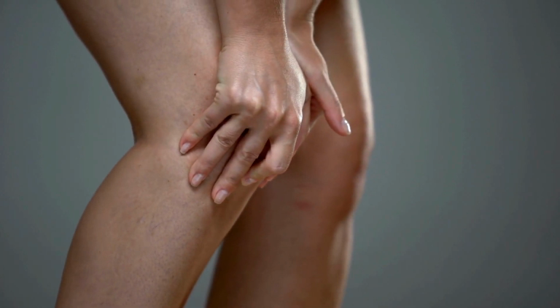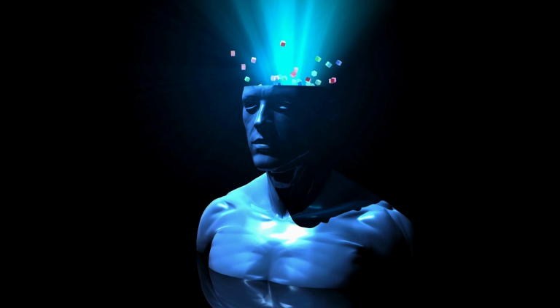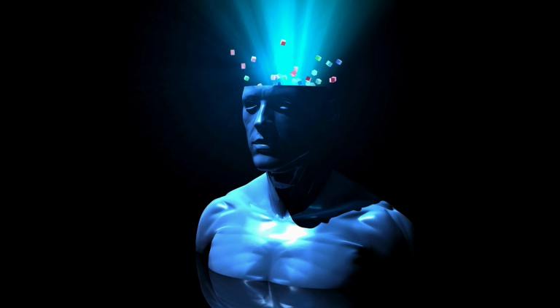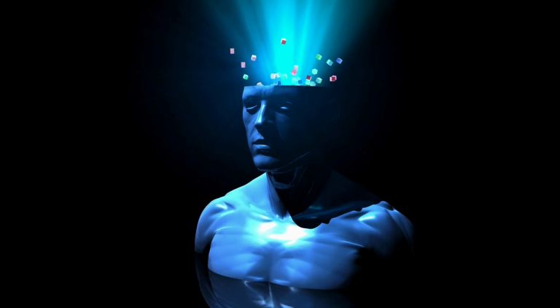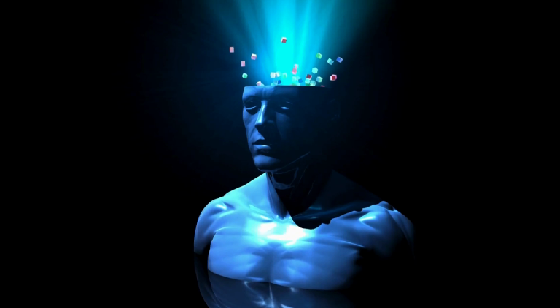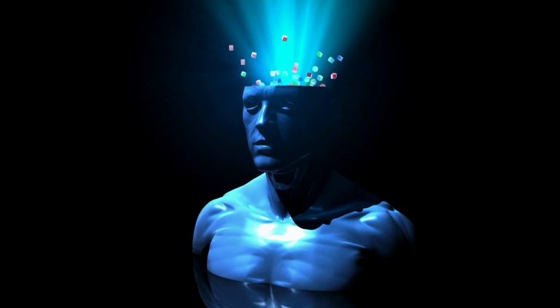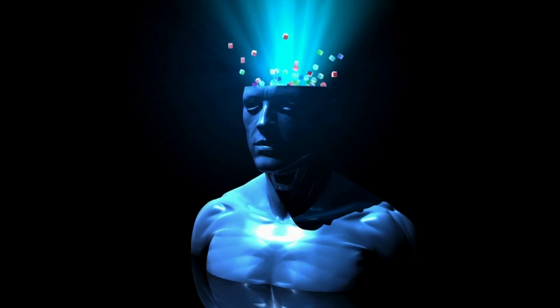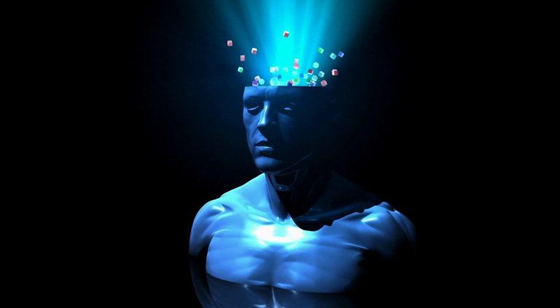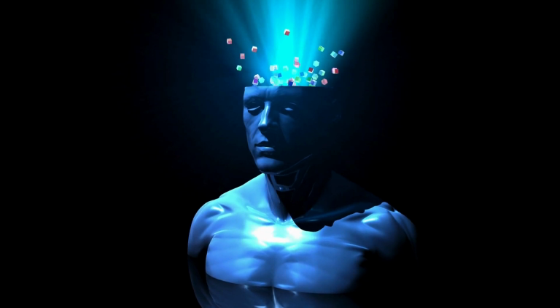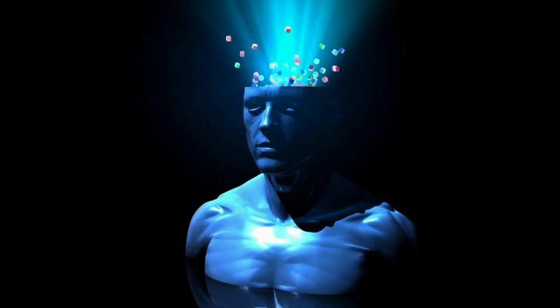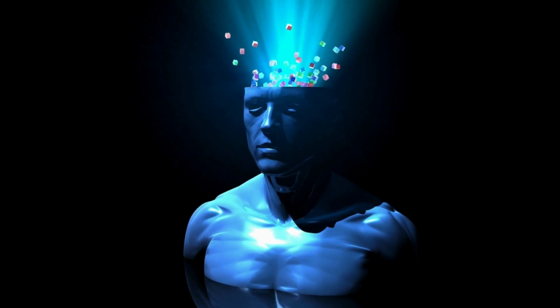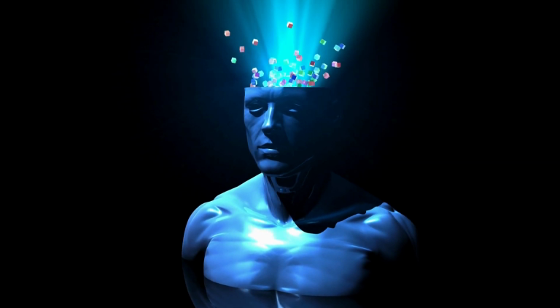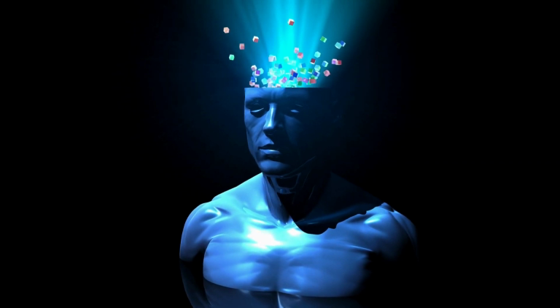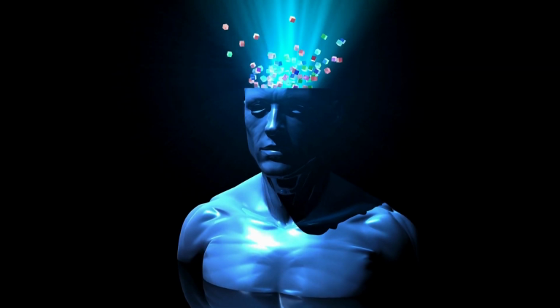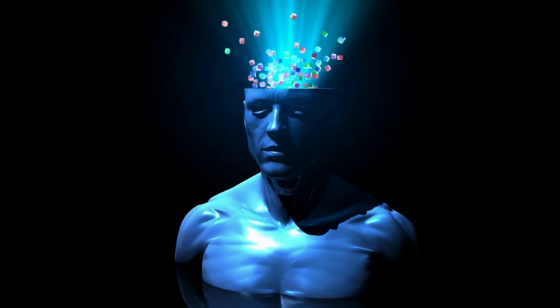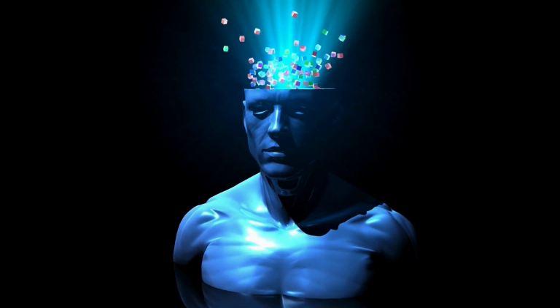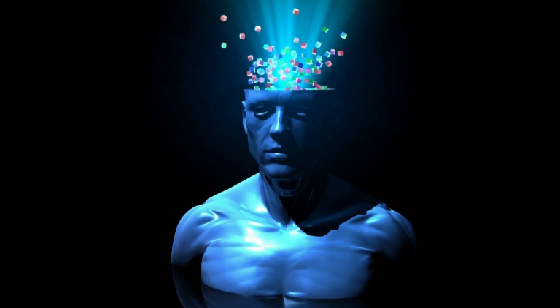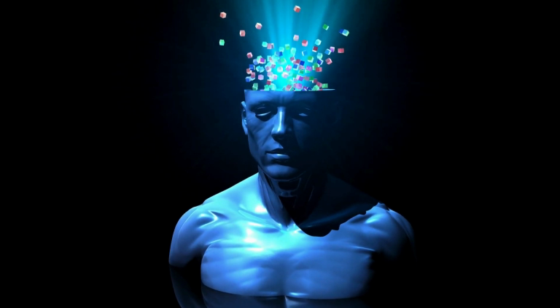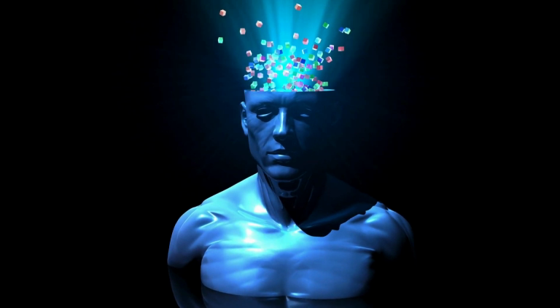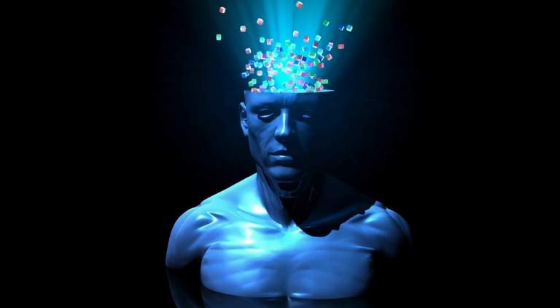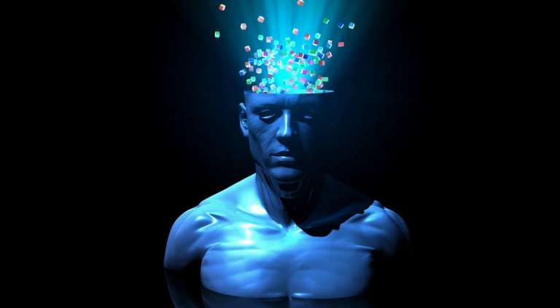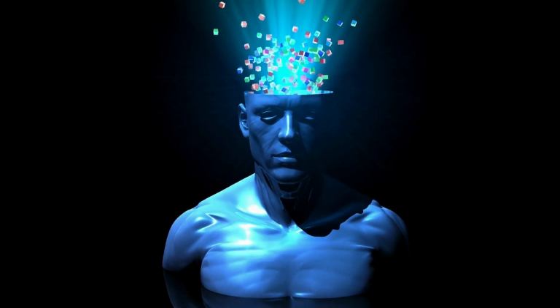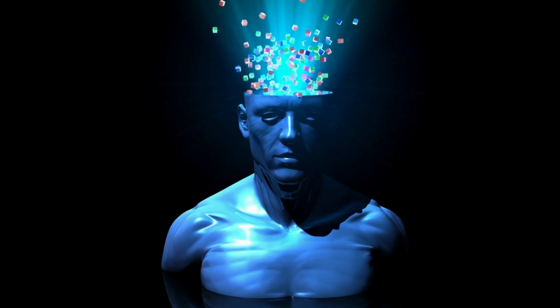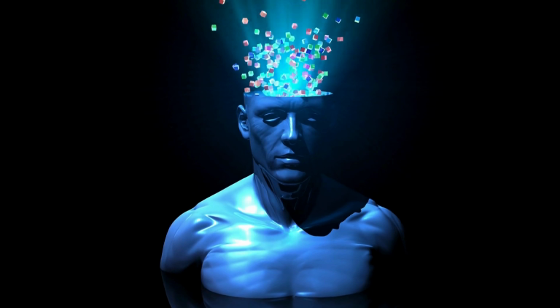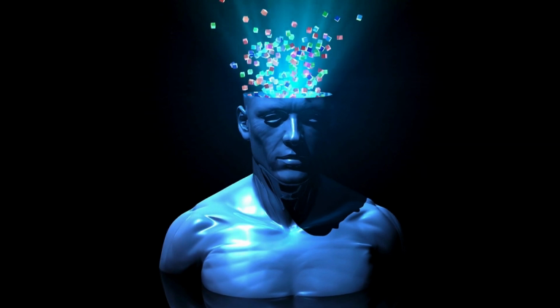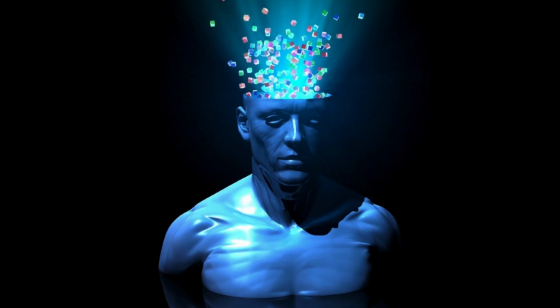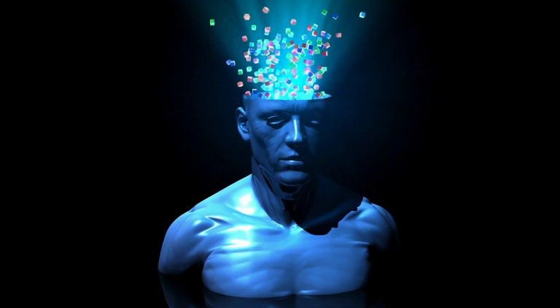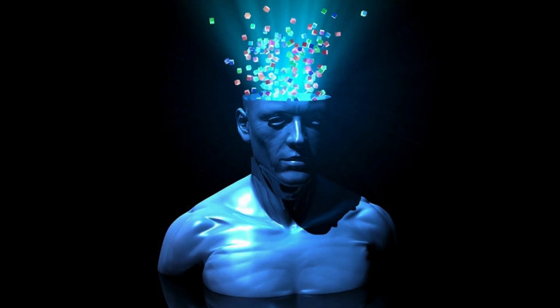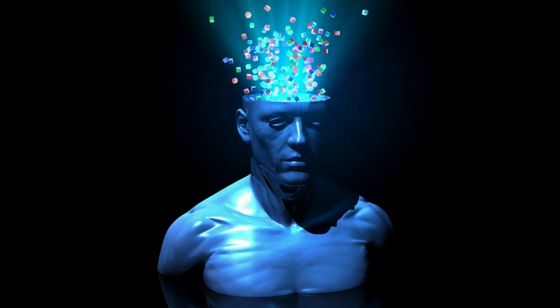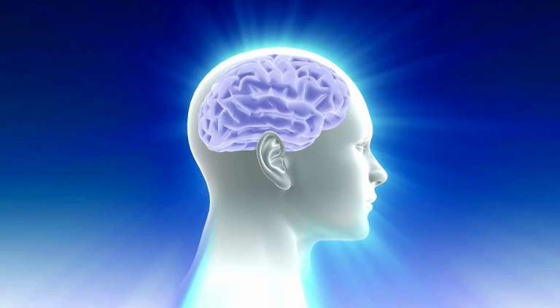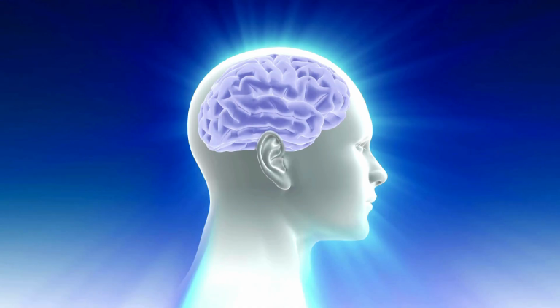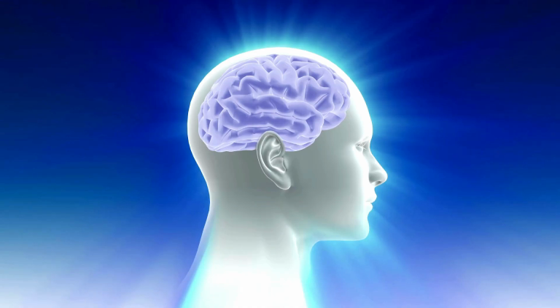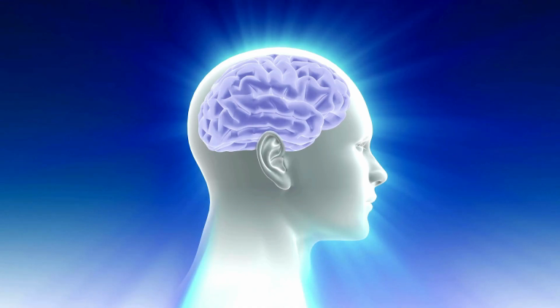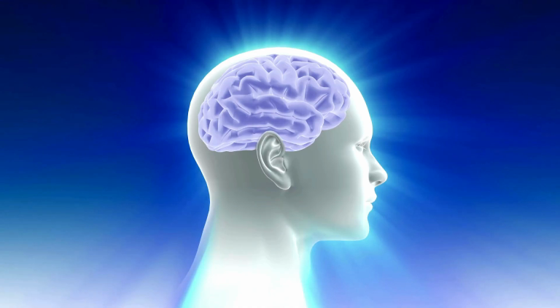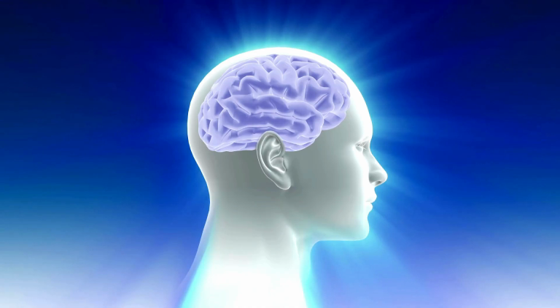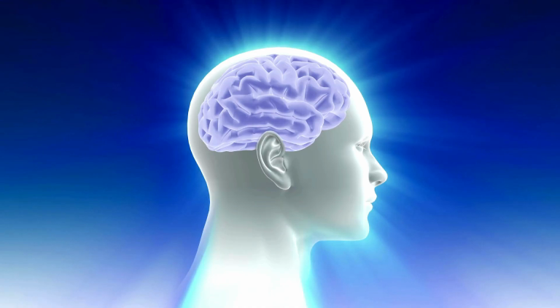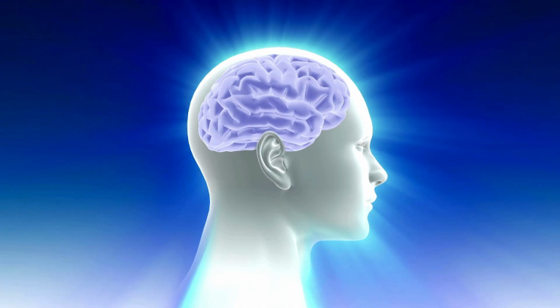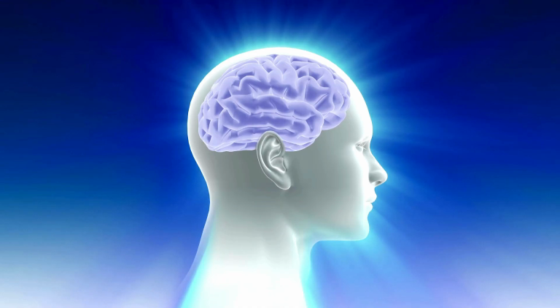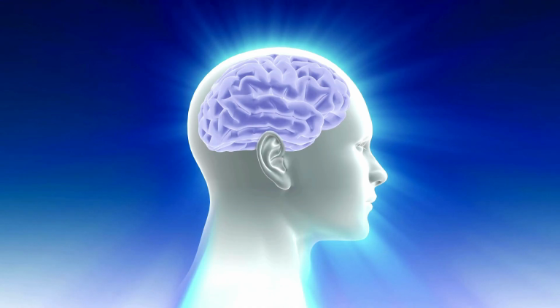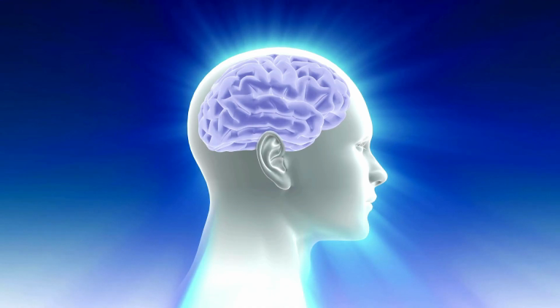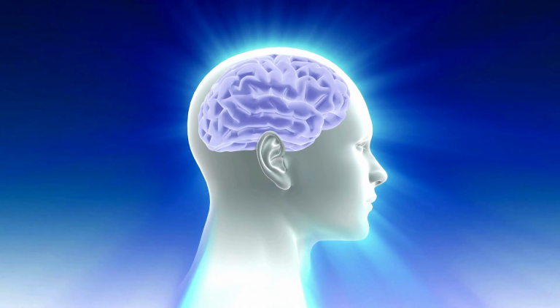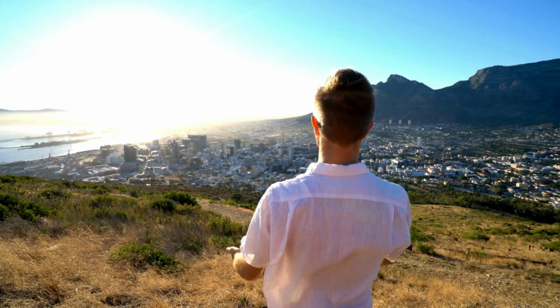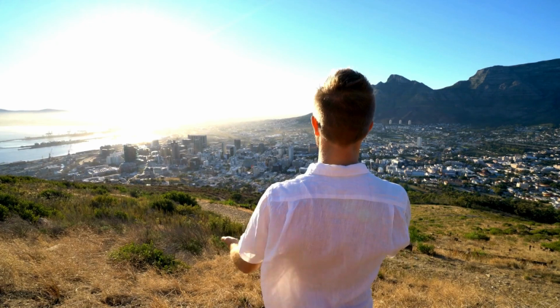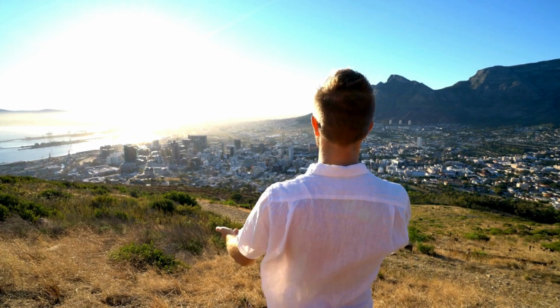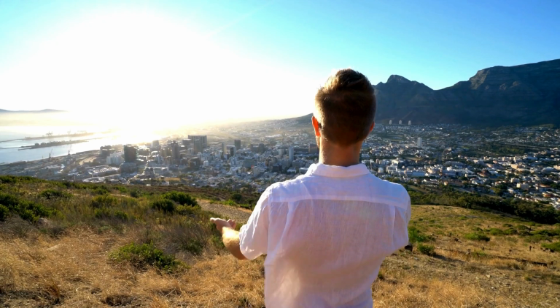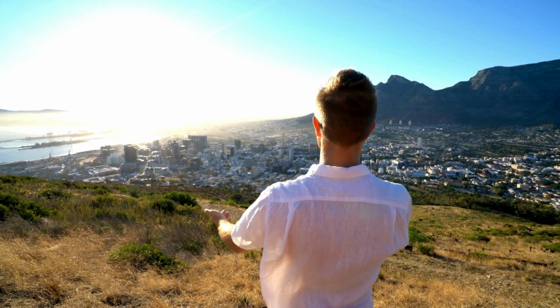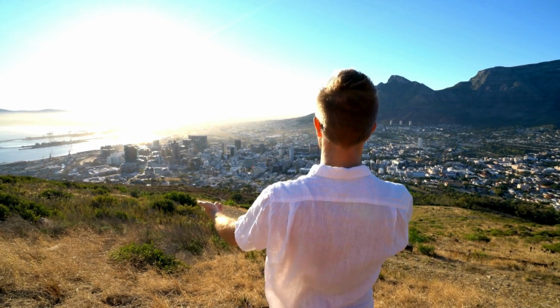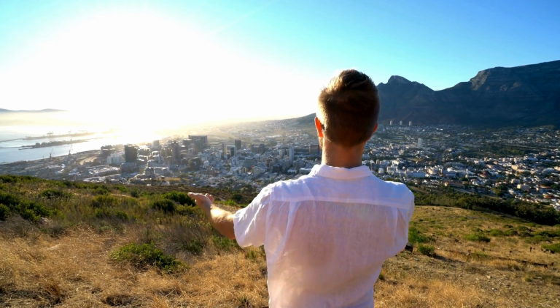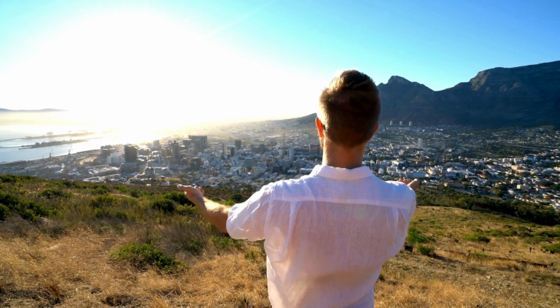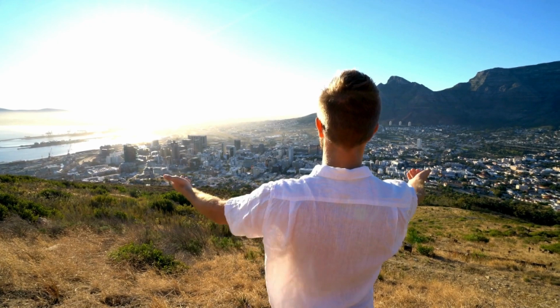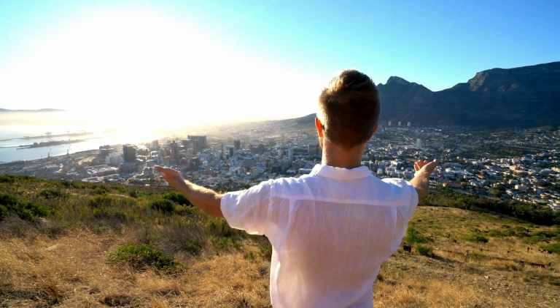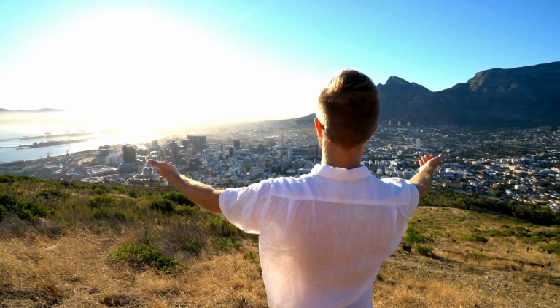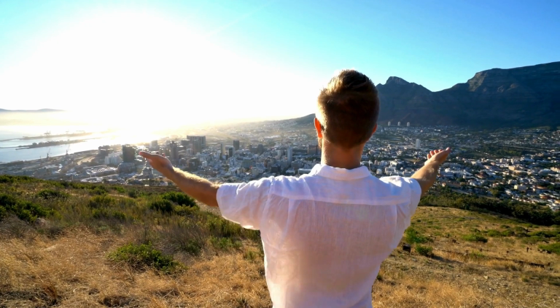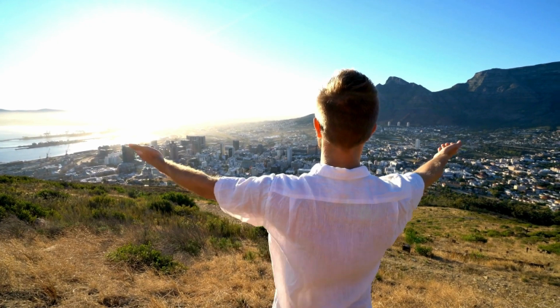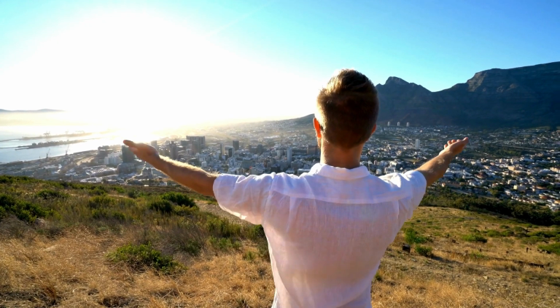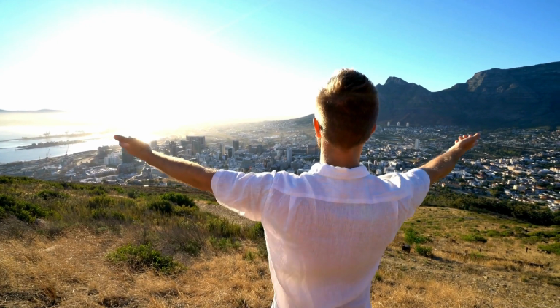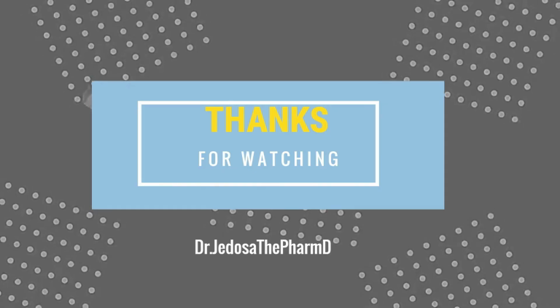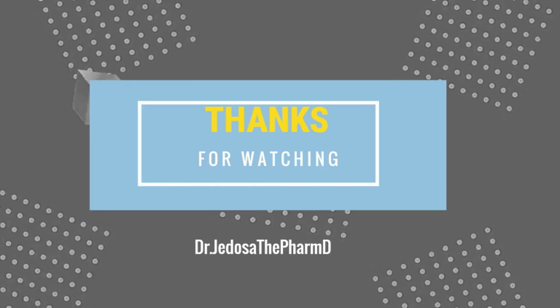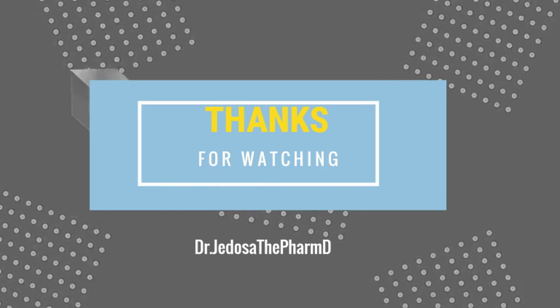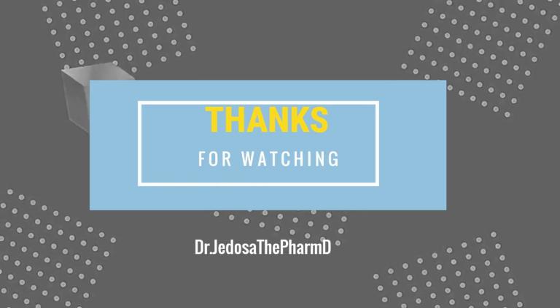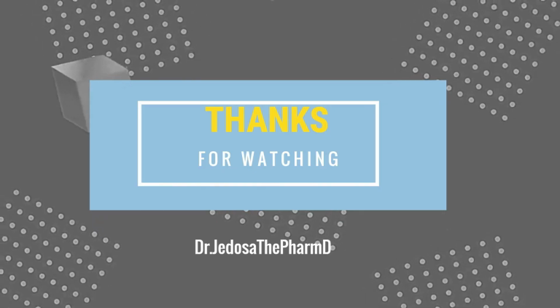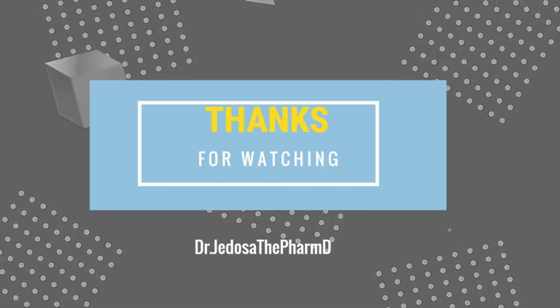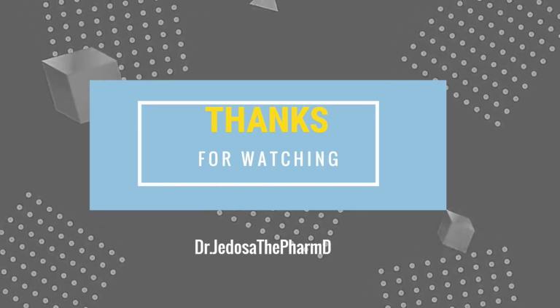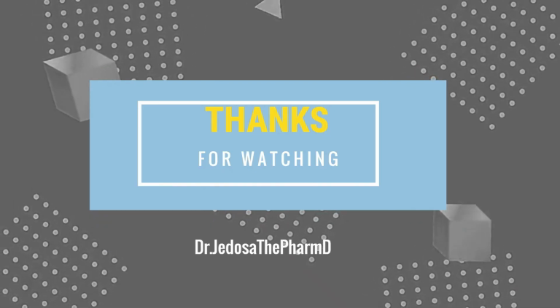And there you have it. Remember, knowledge is power, and you have the power to make informed choices for your health. Thank you for watching.